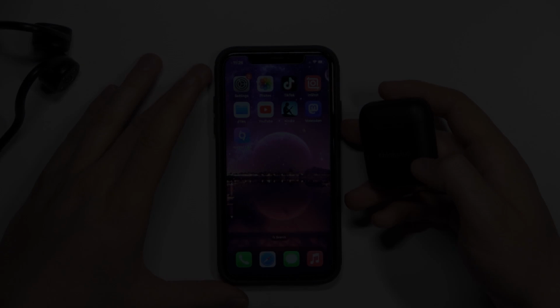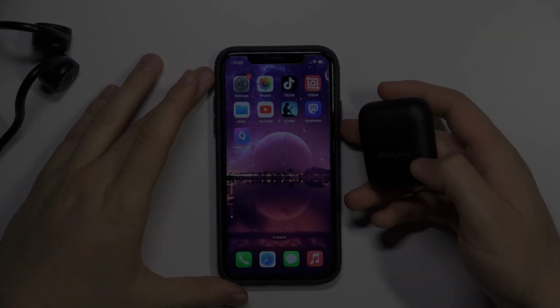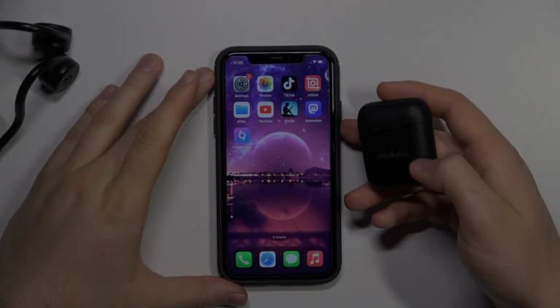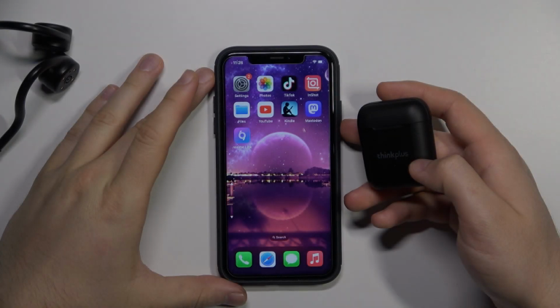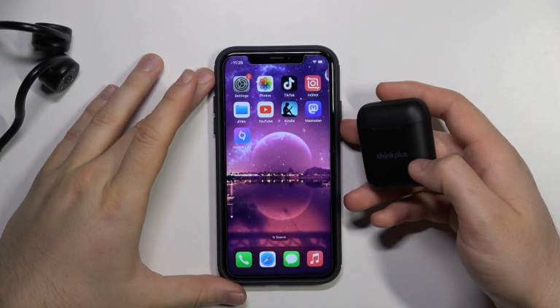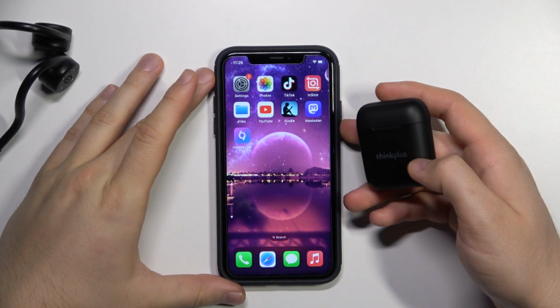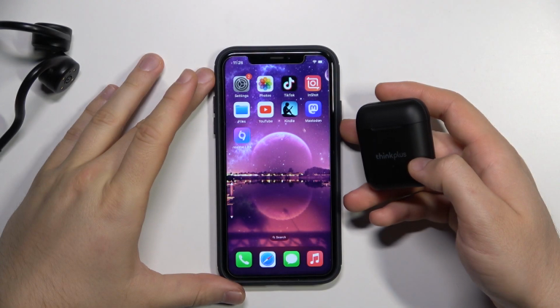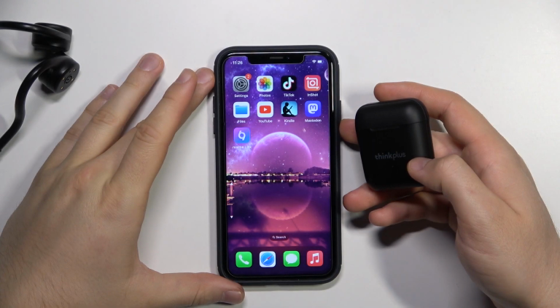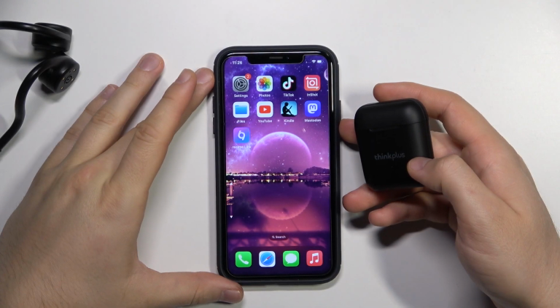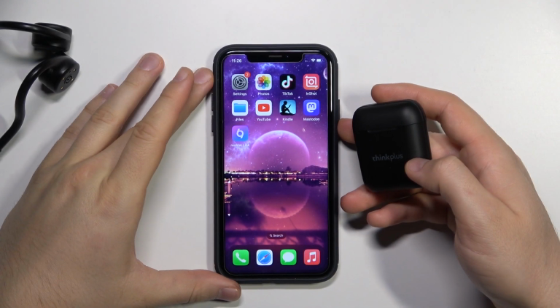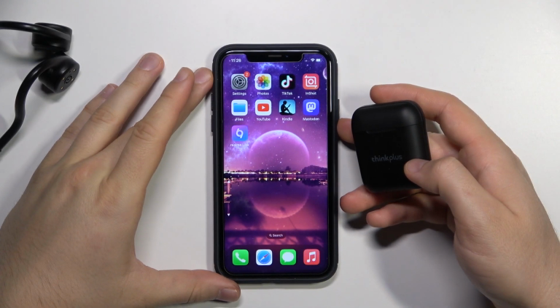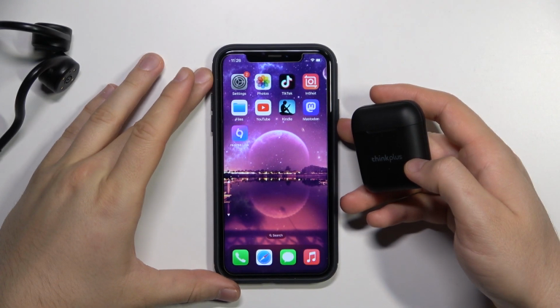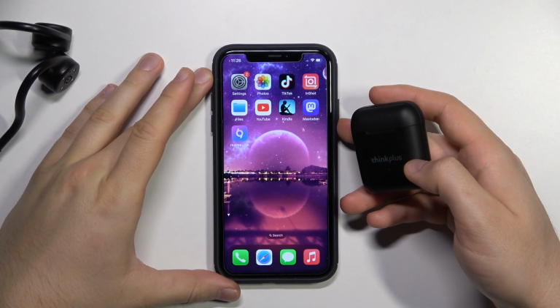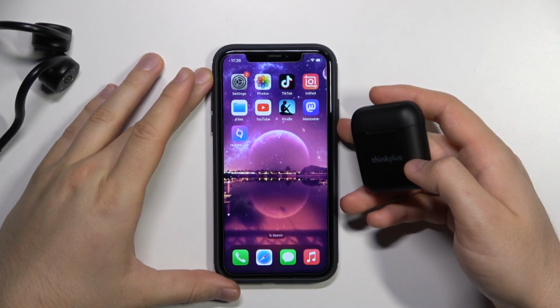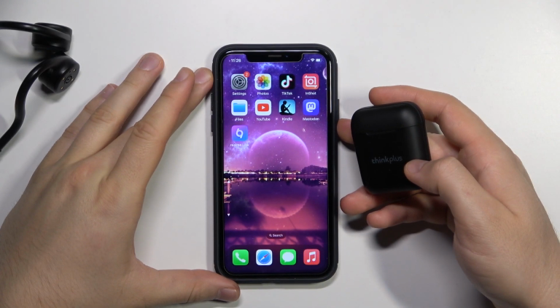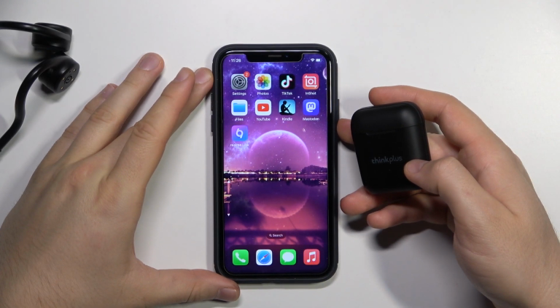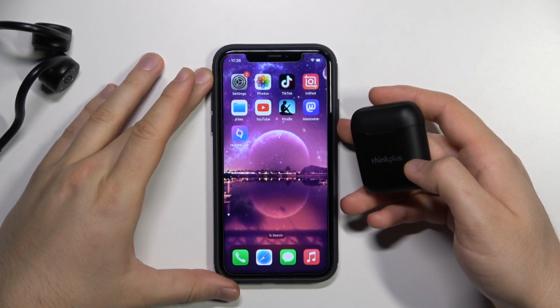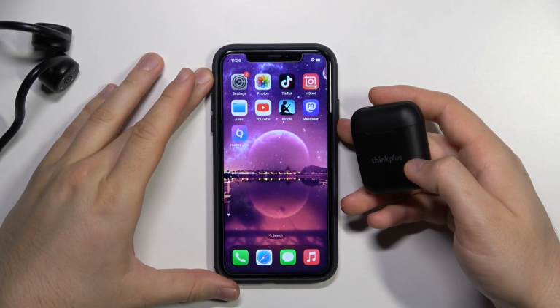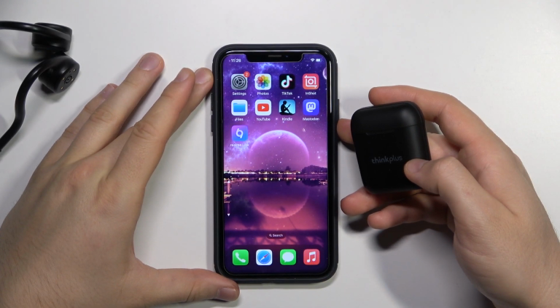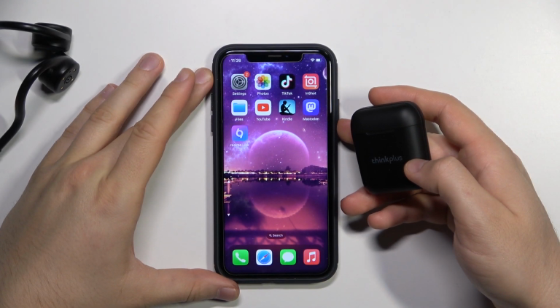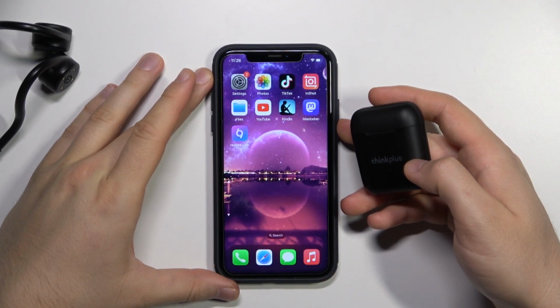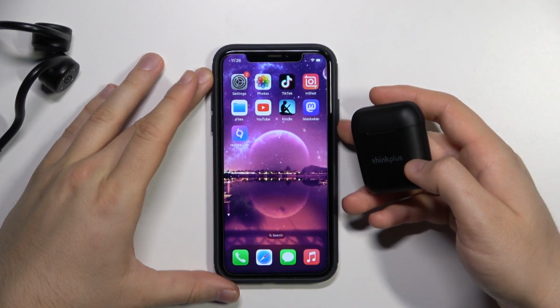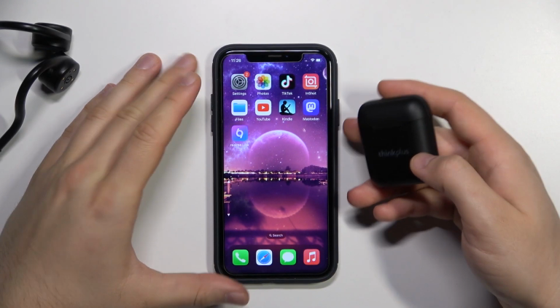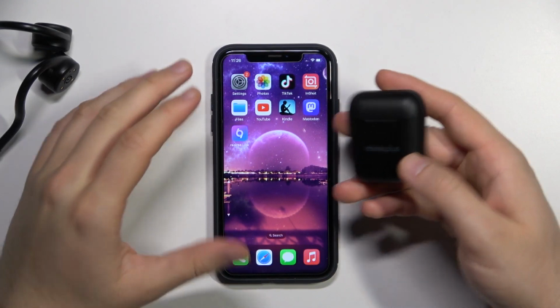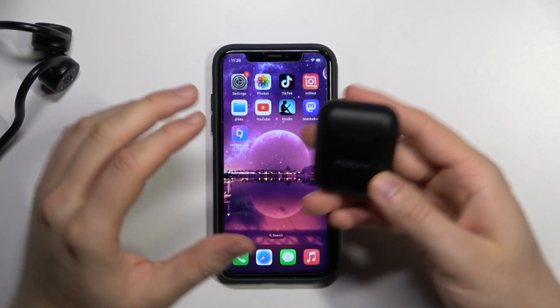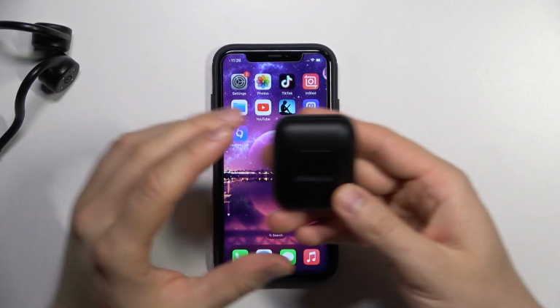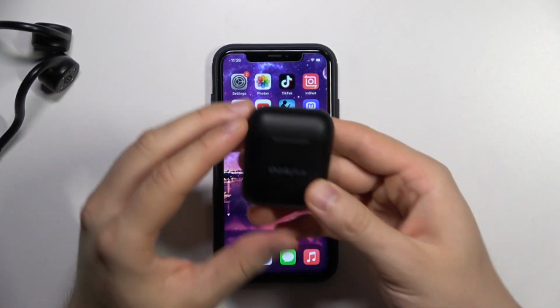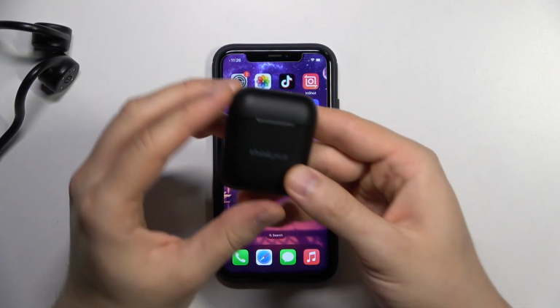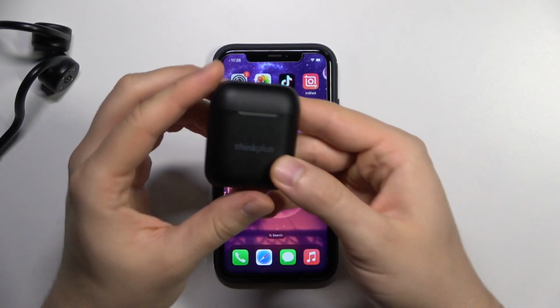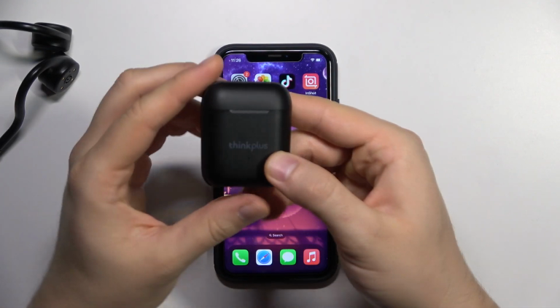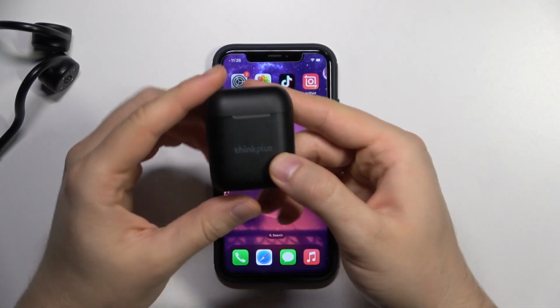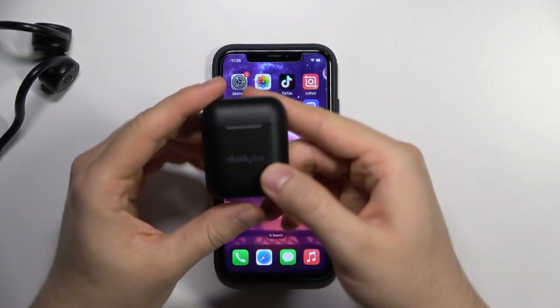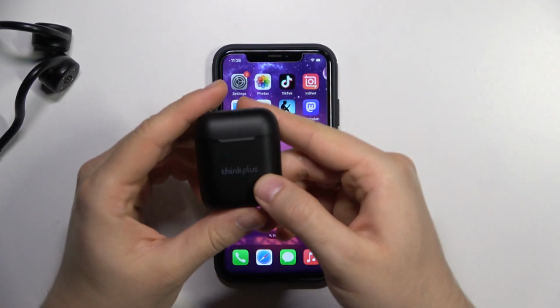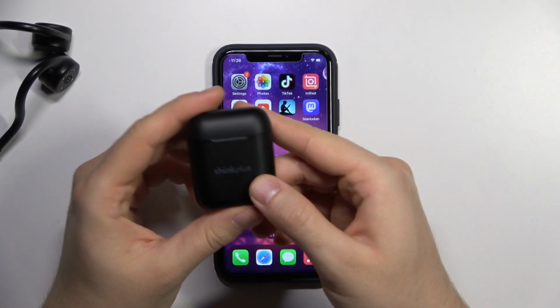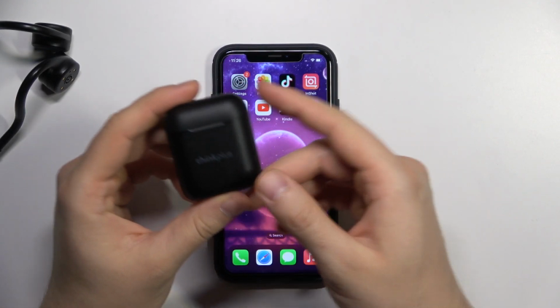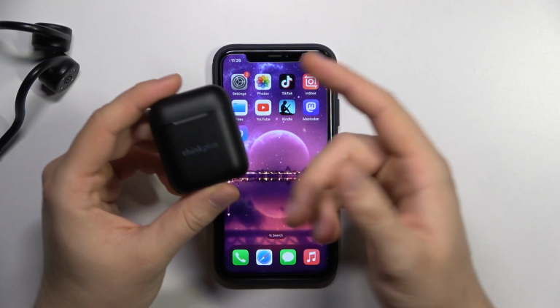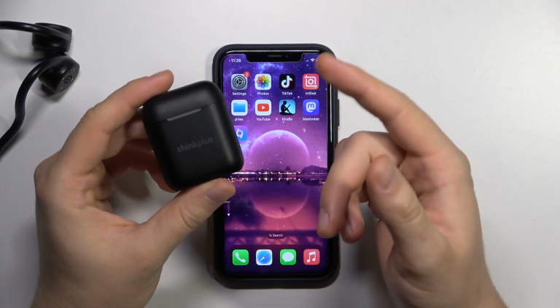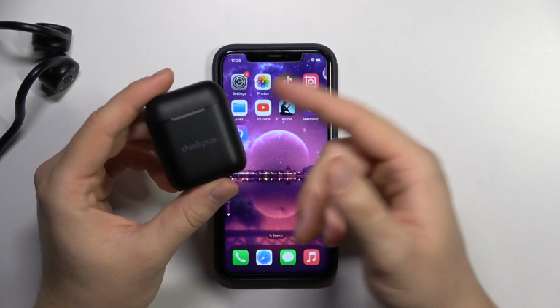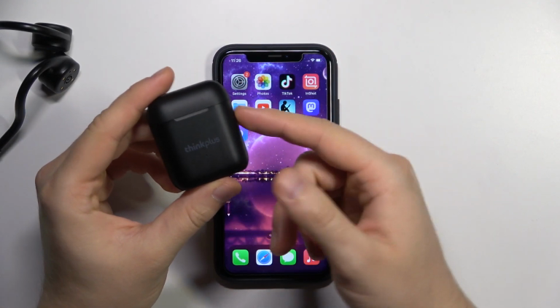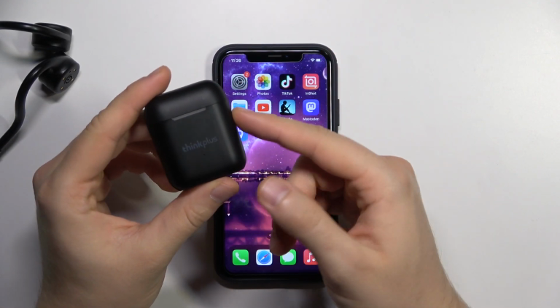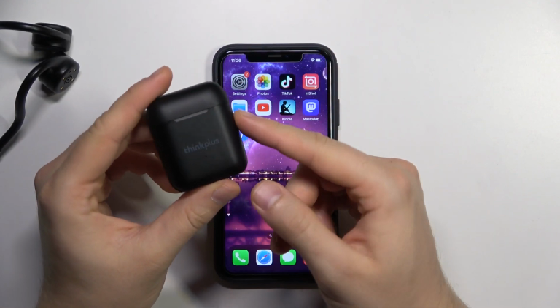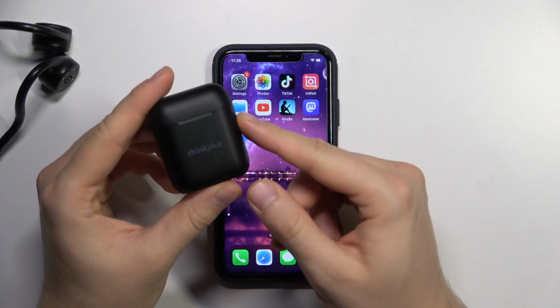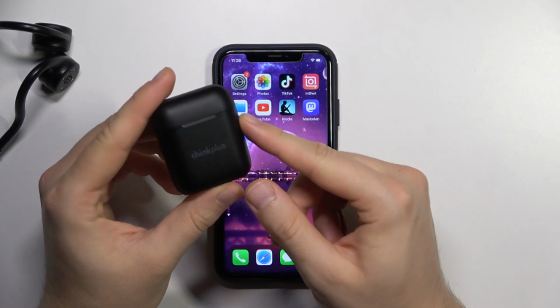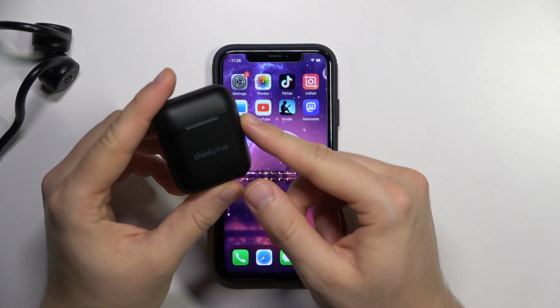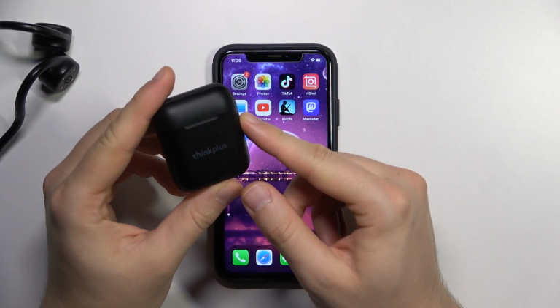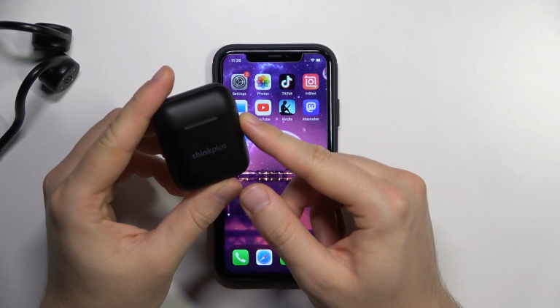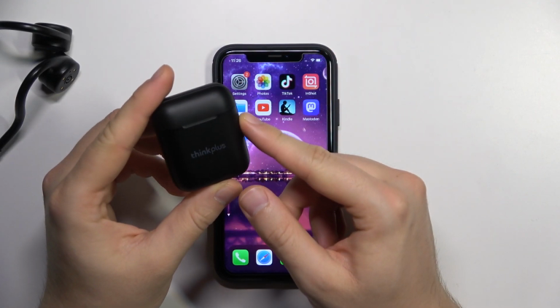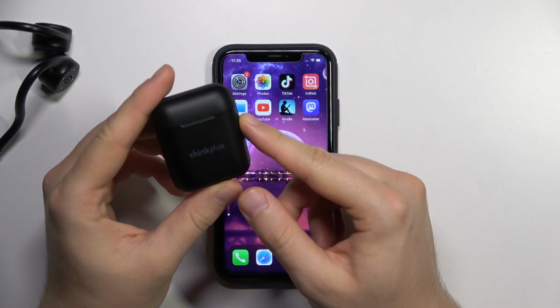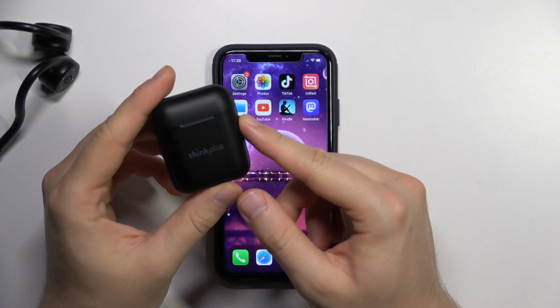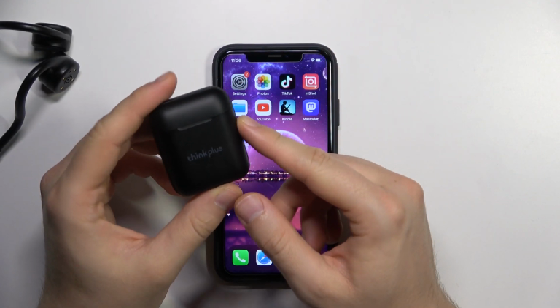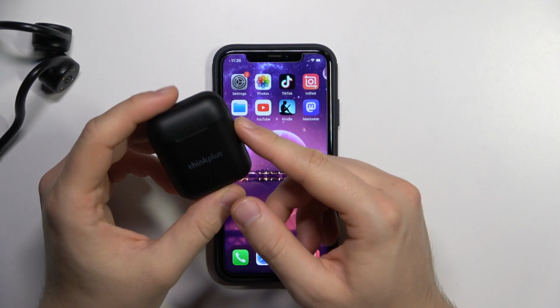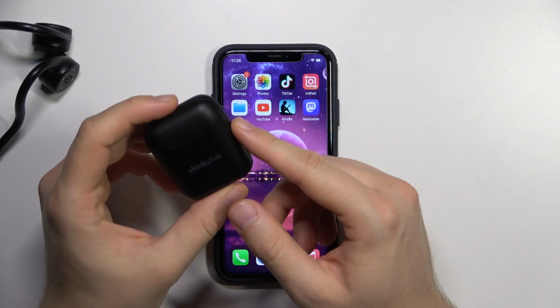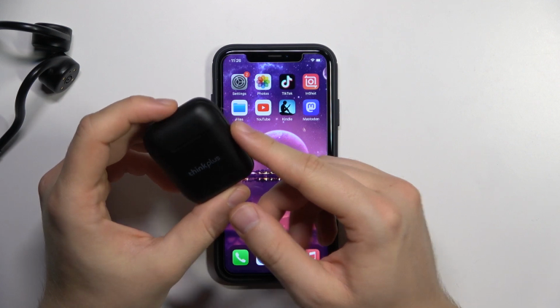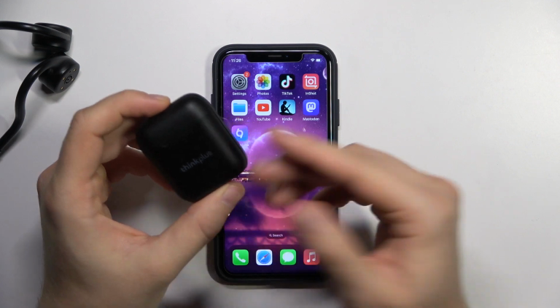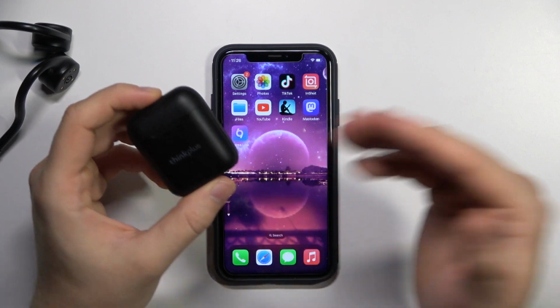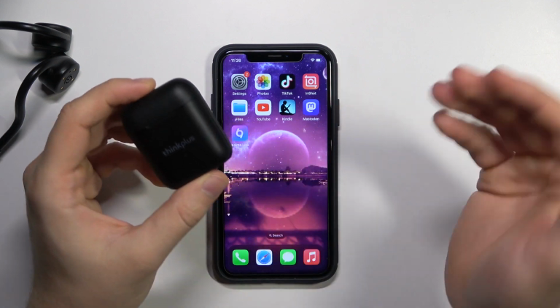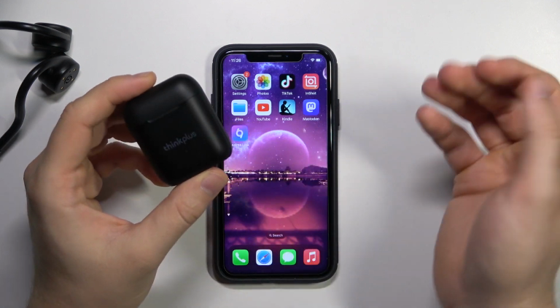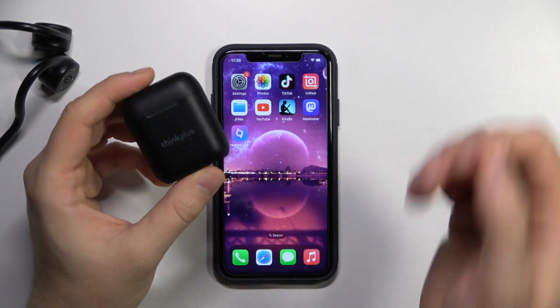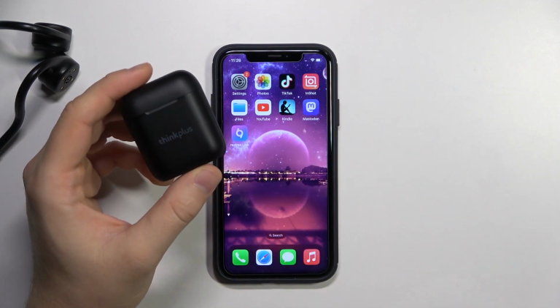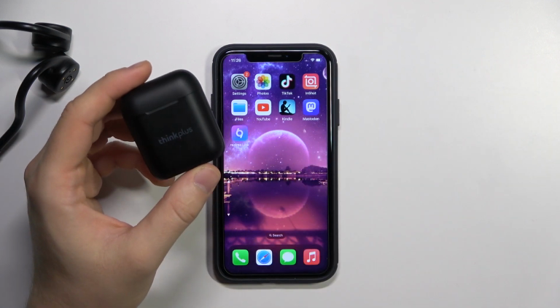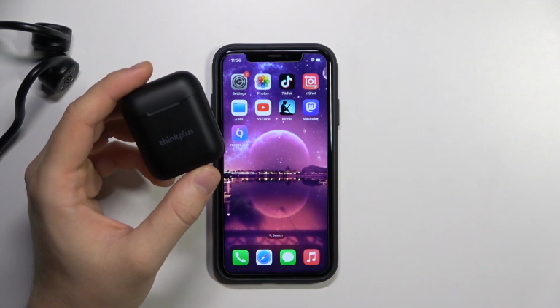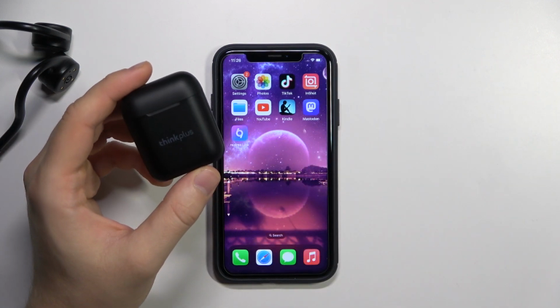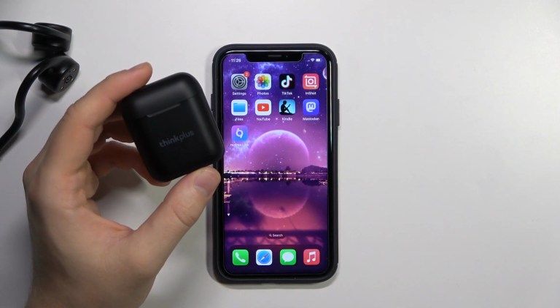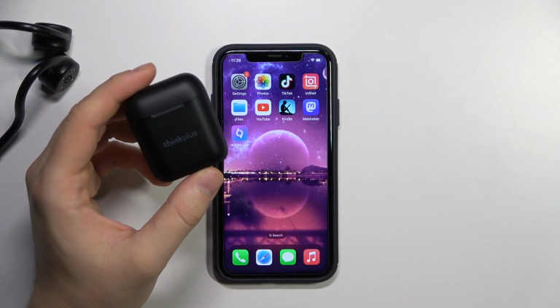Welcome guys. In this video I'm going to show you how you can pair these Lenovo headphones to your iPhone.